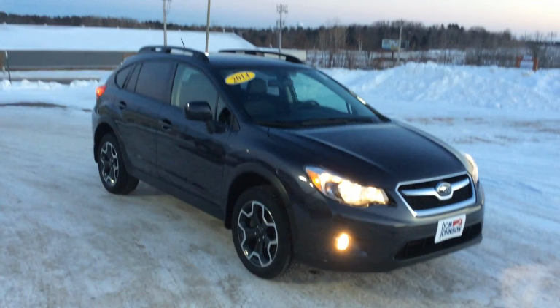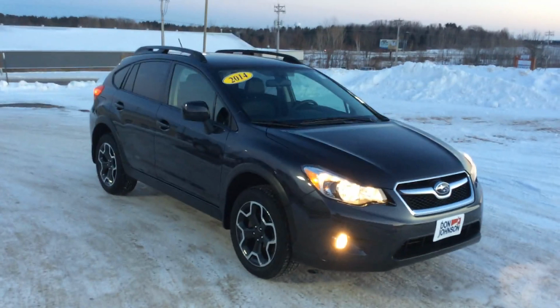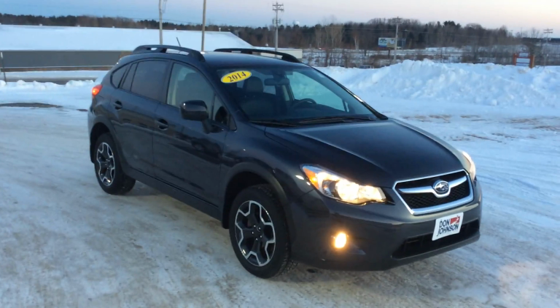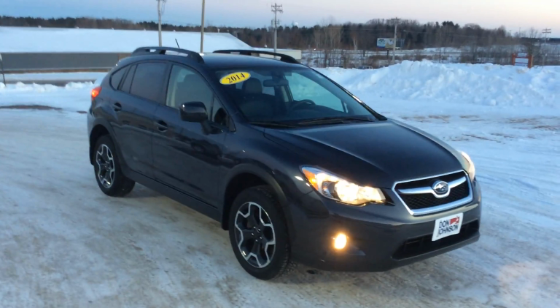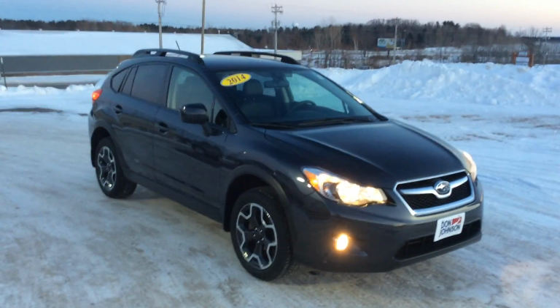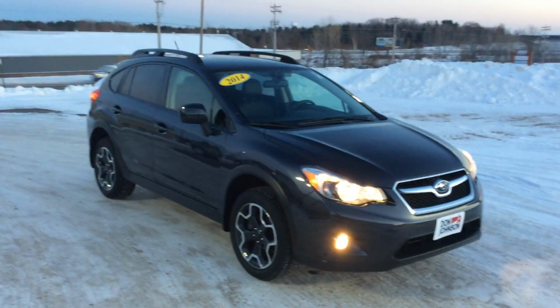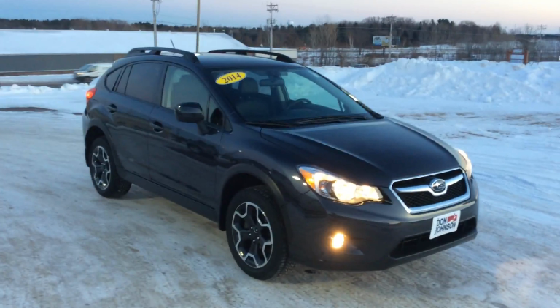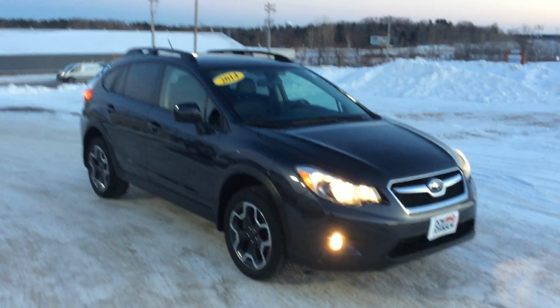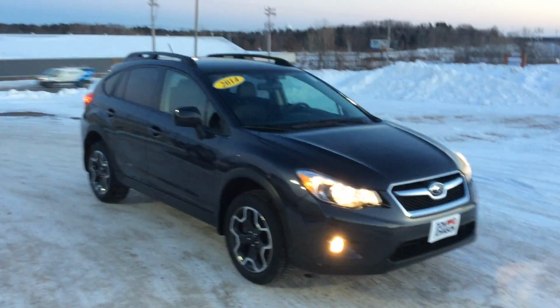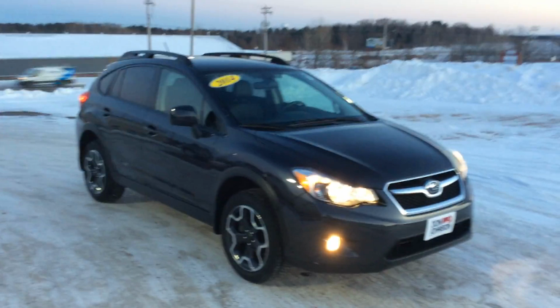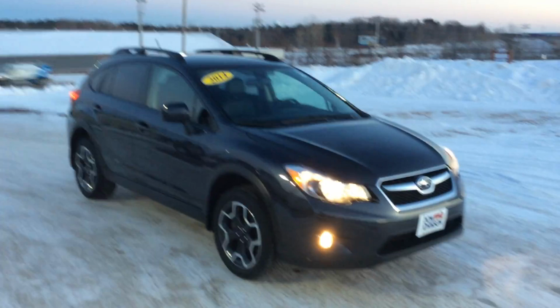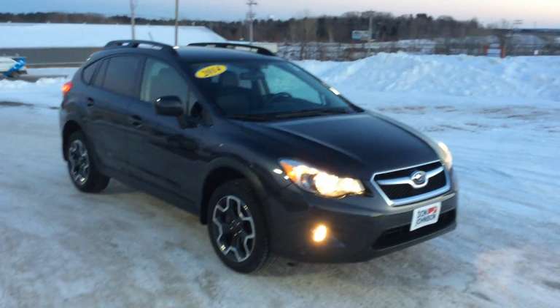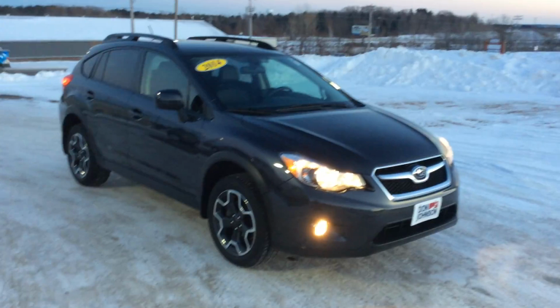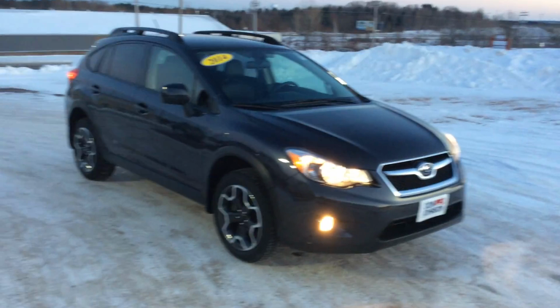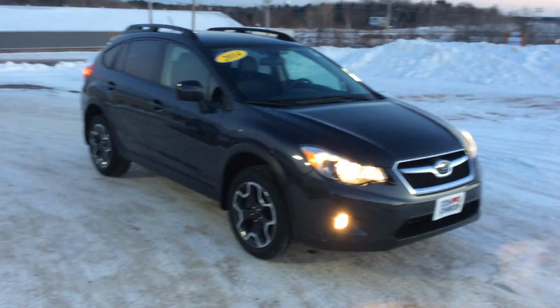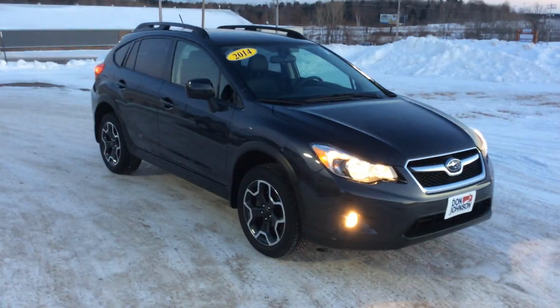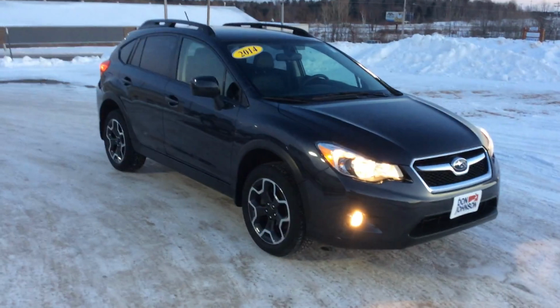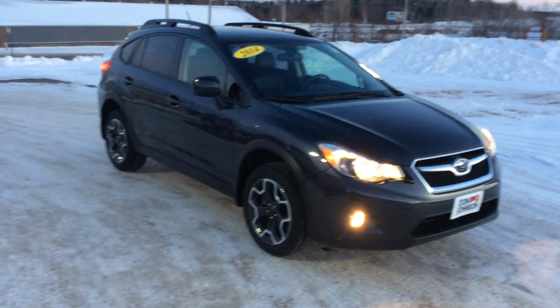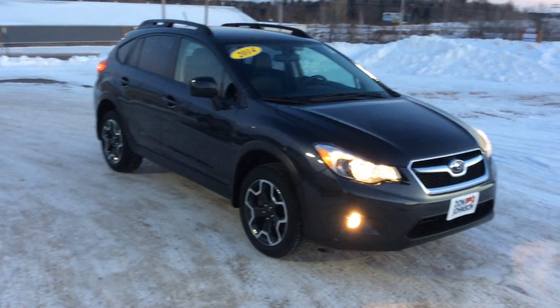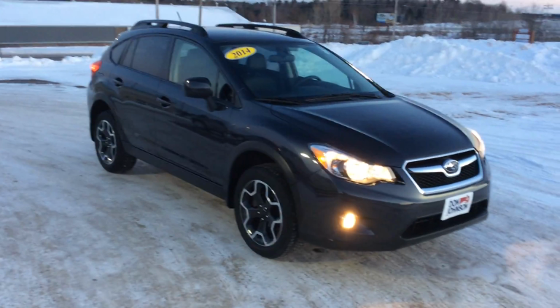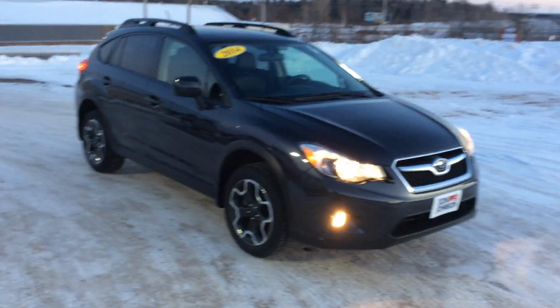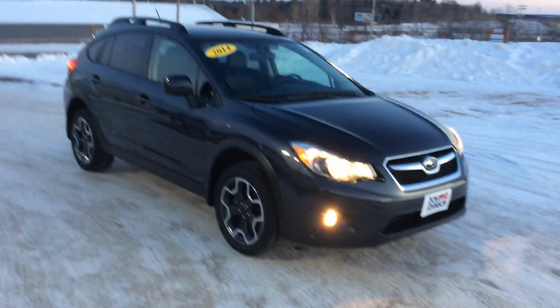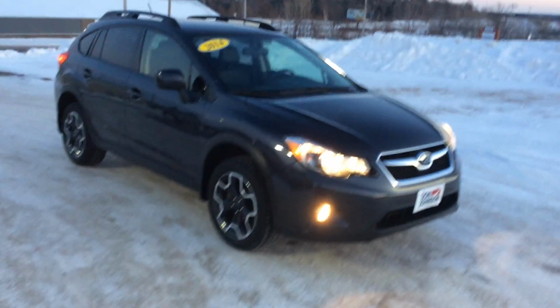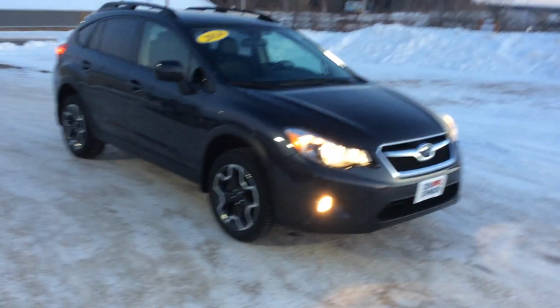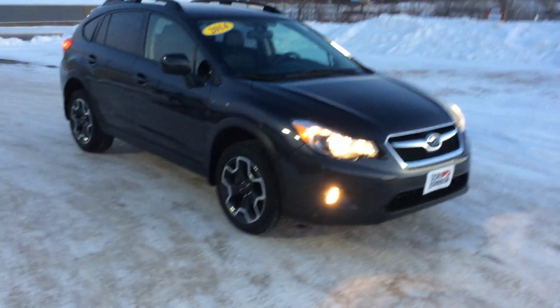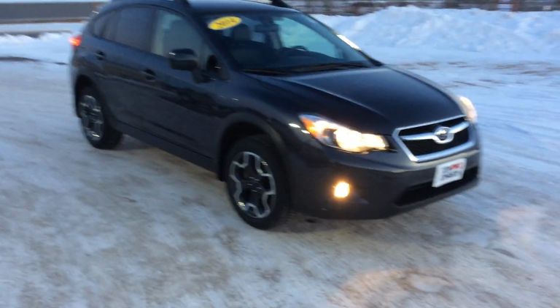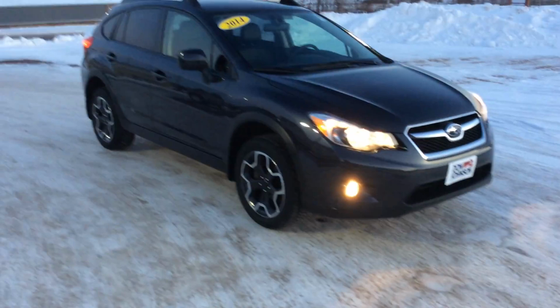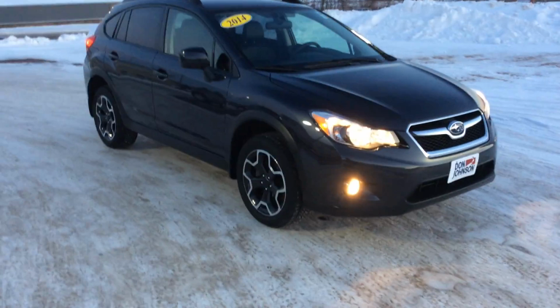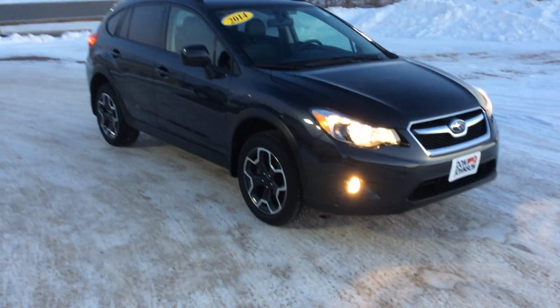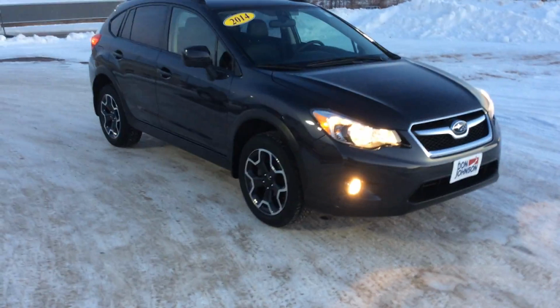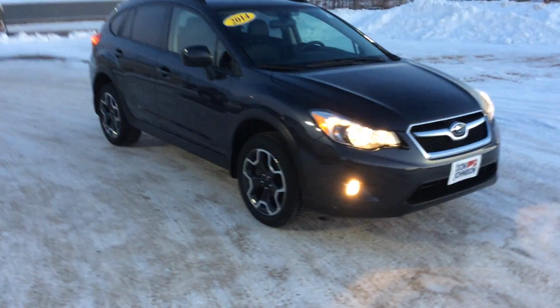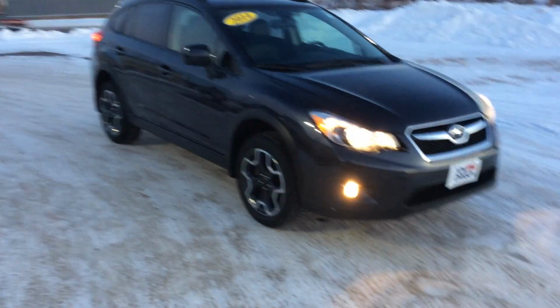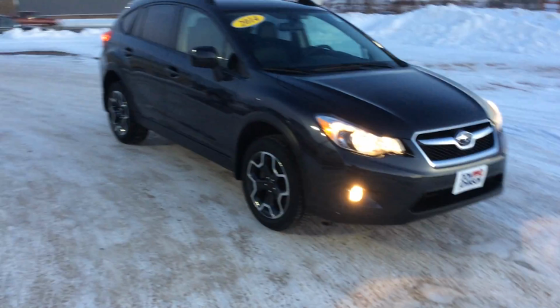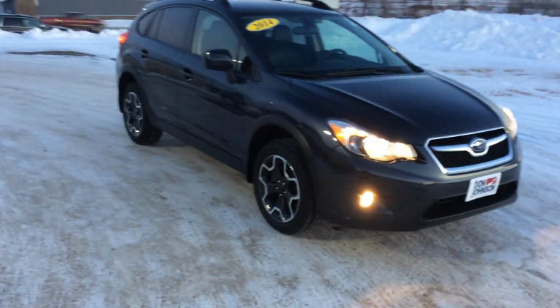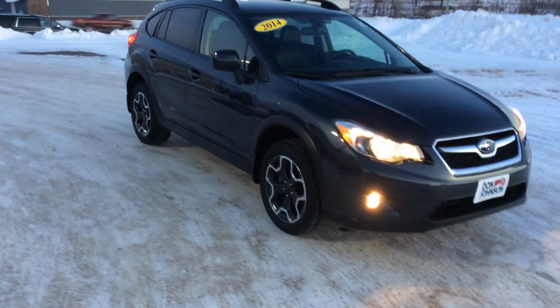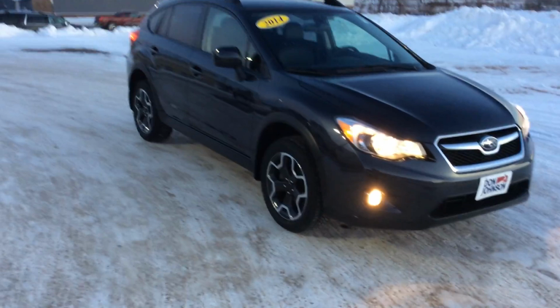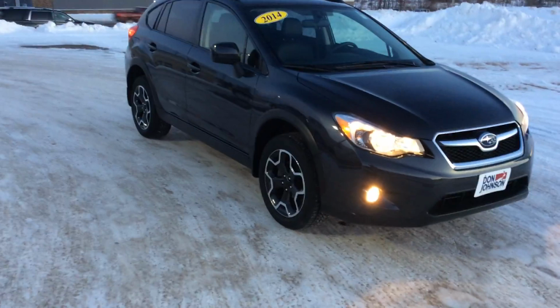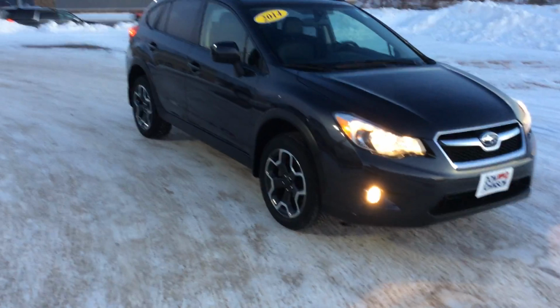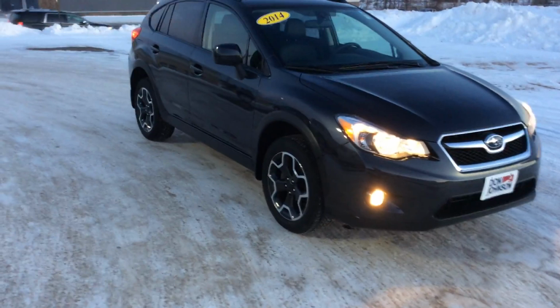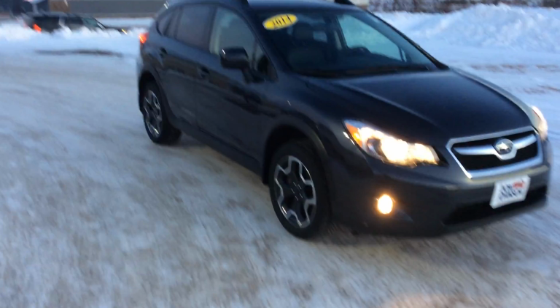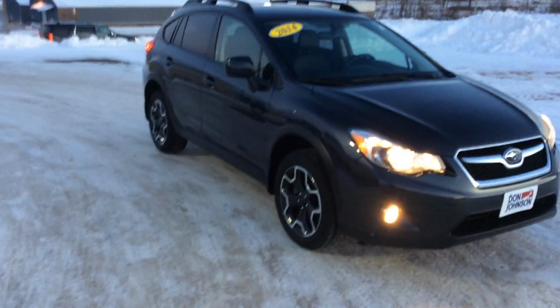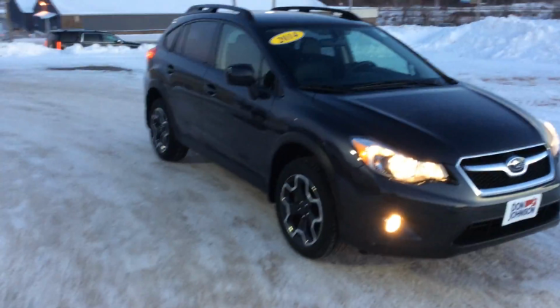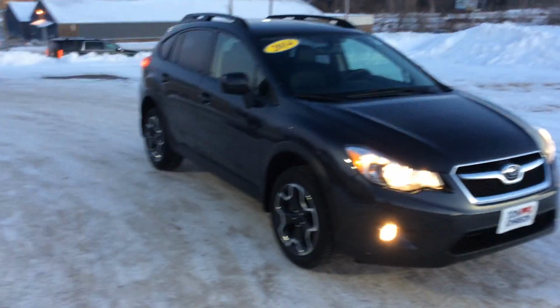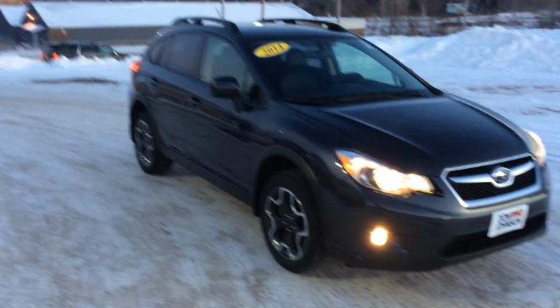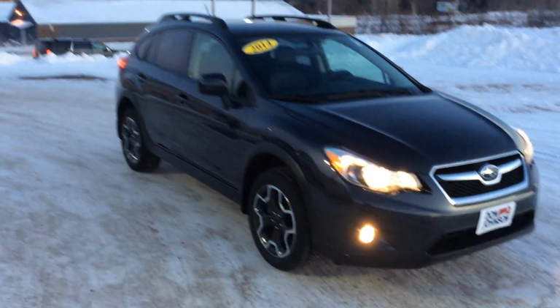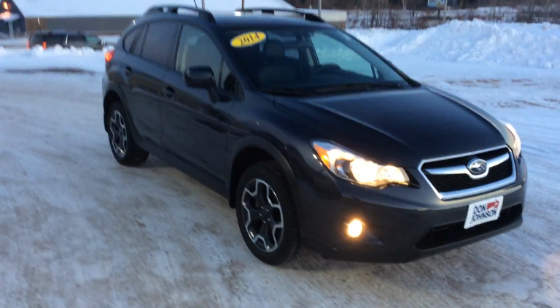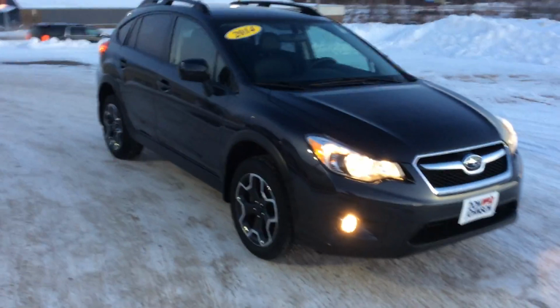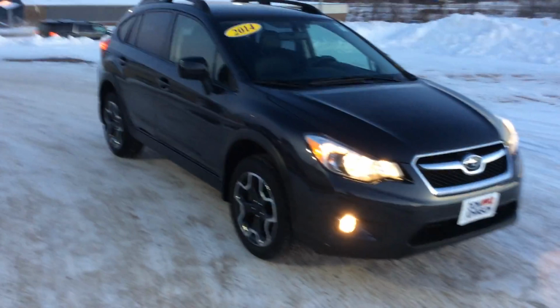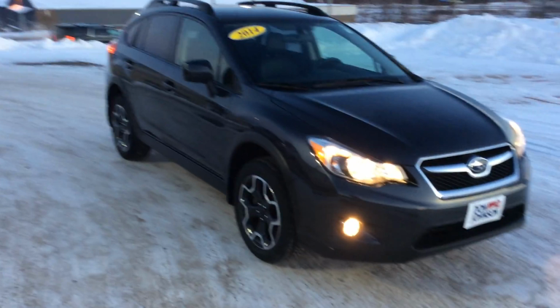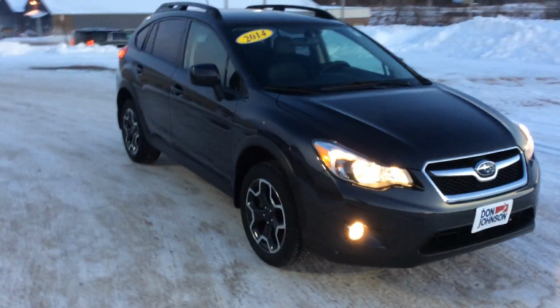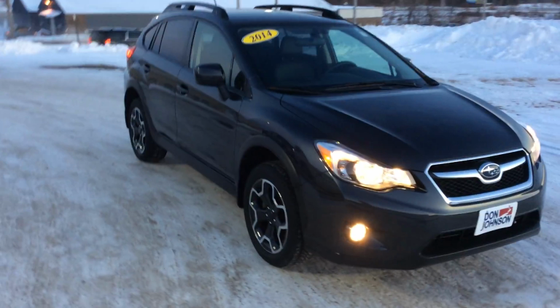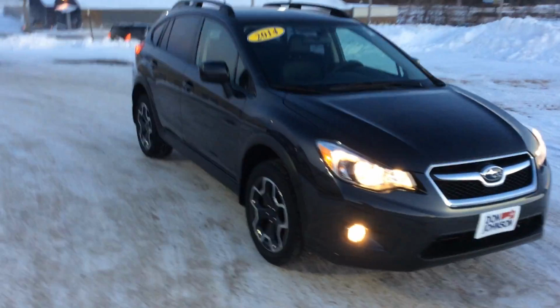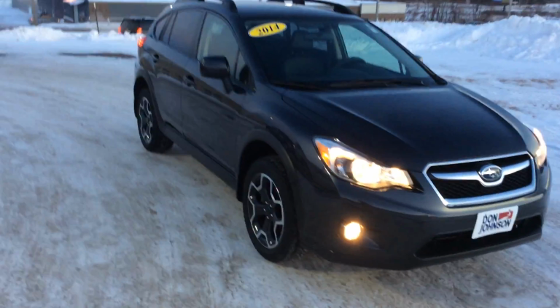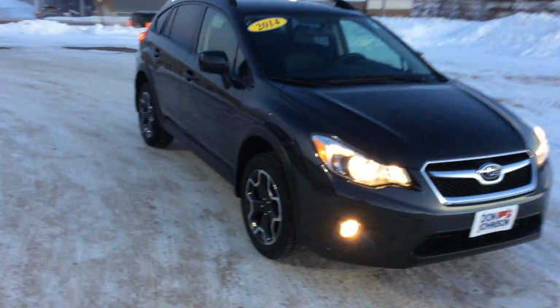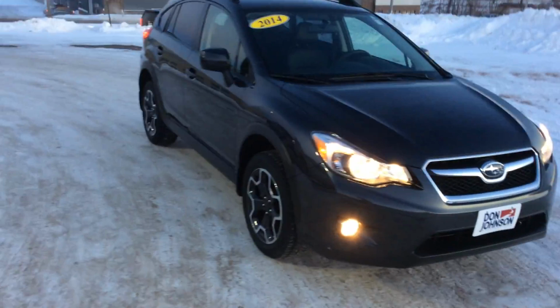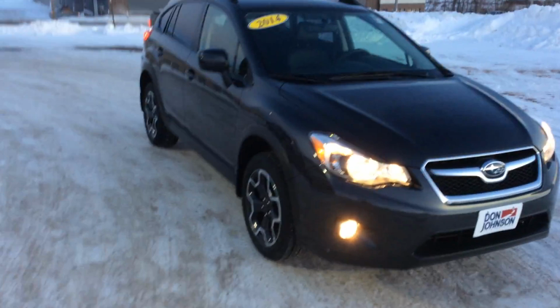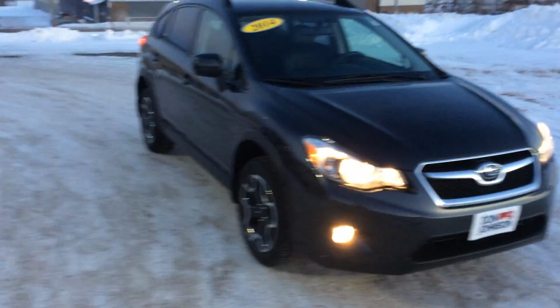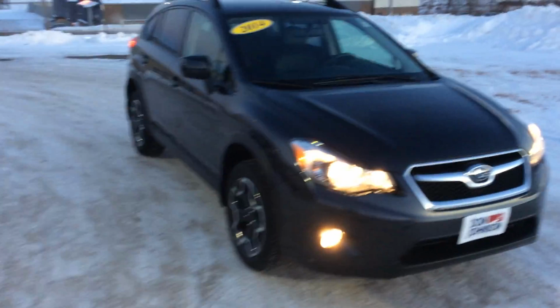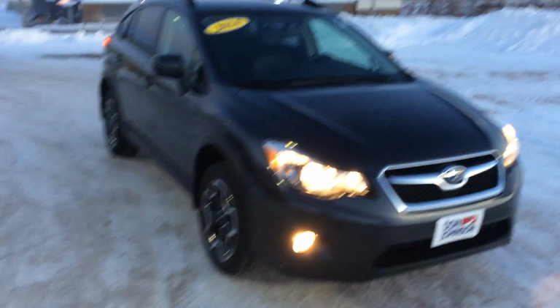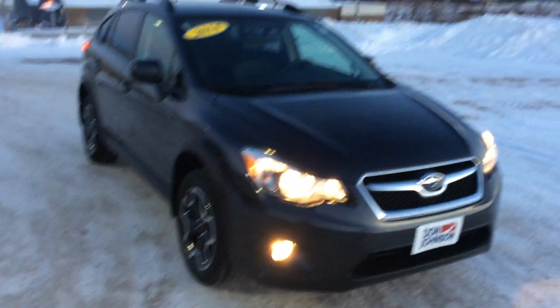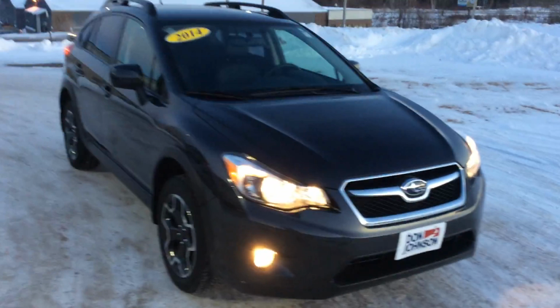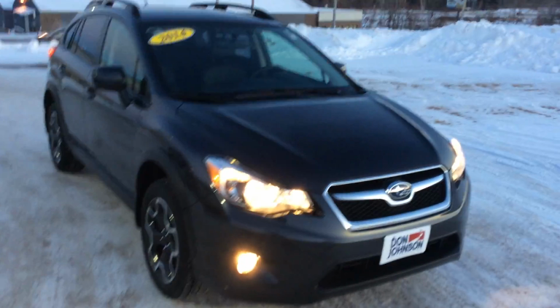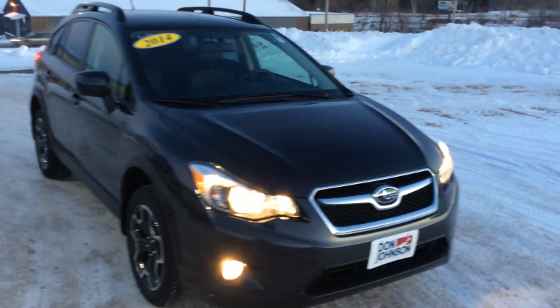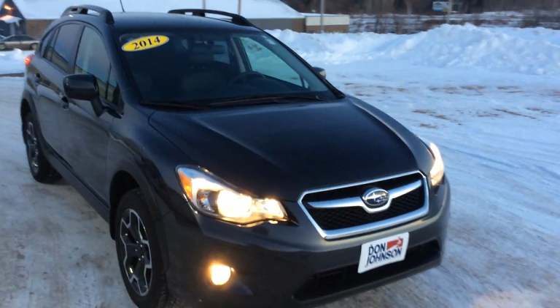Hi folks, Darren Lucas here at Don Johnson Motors. Today I'm going to show you a very nice 2014 Subaru Crosstrek.